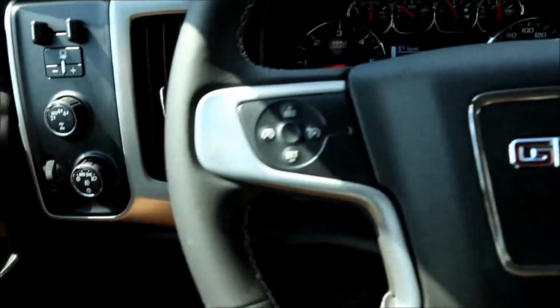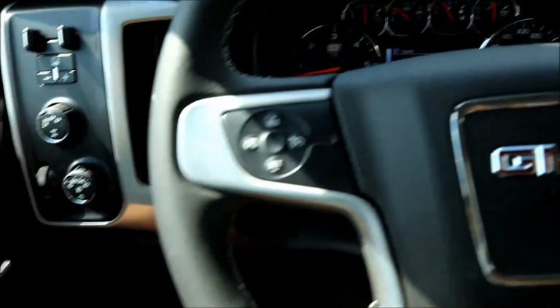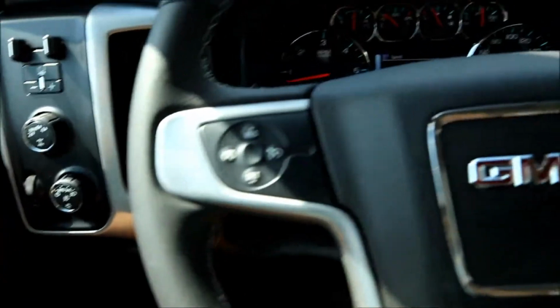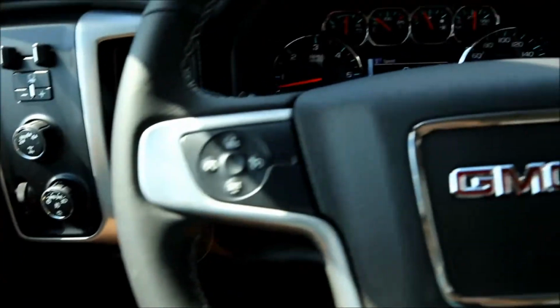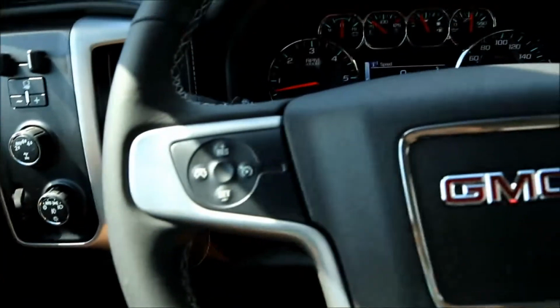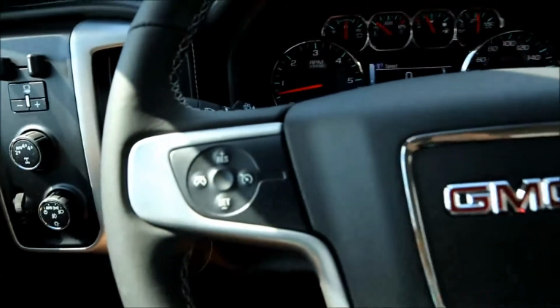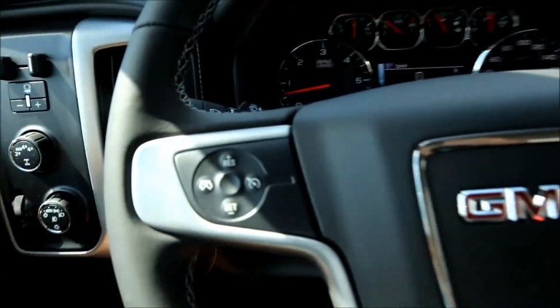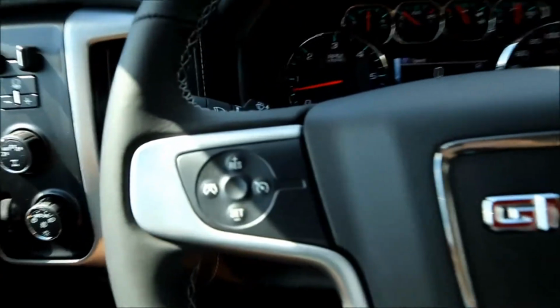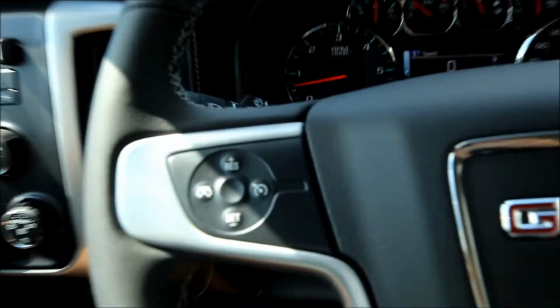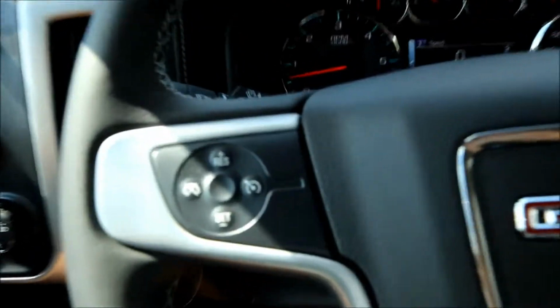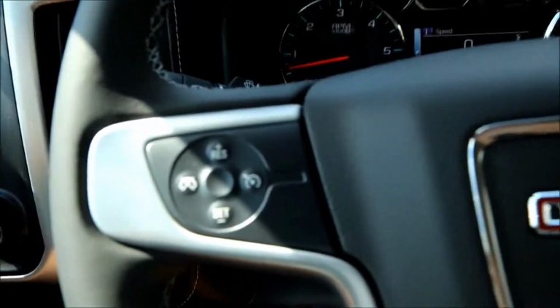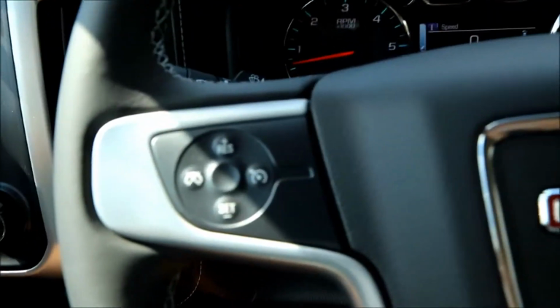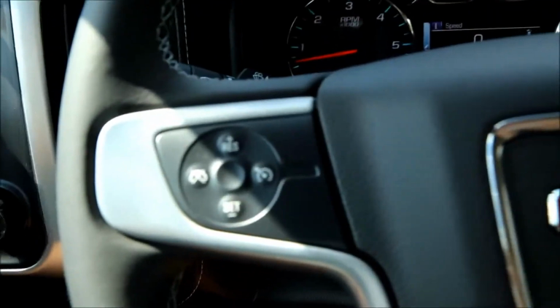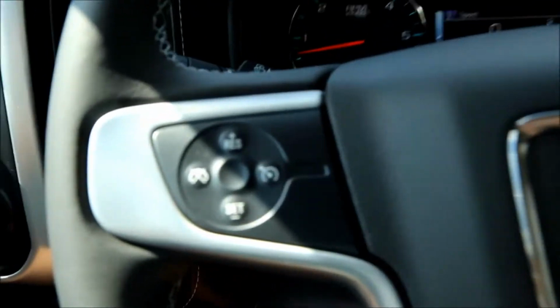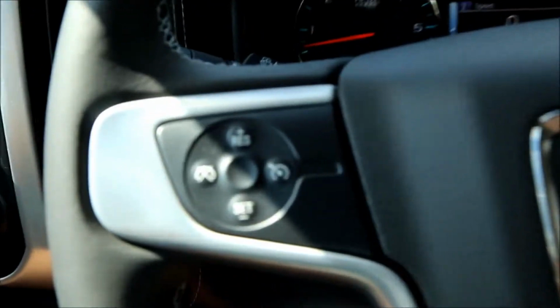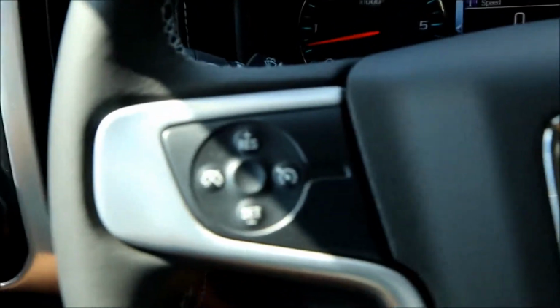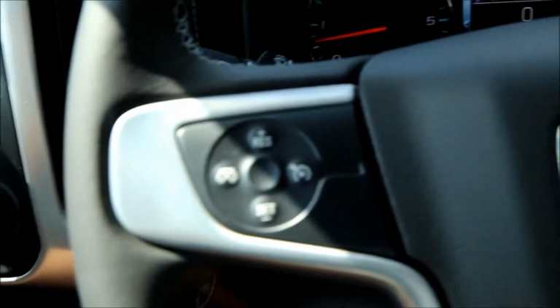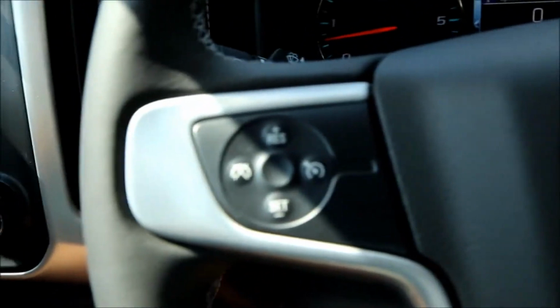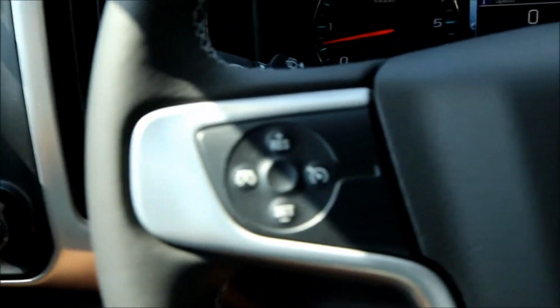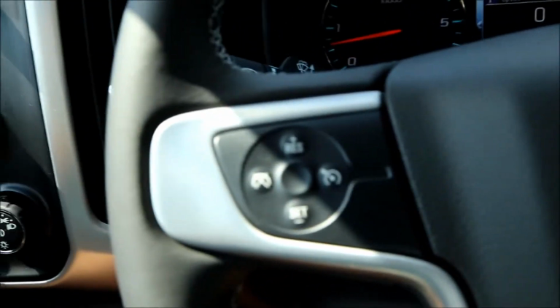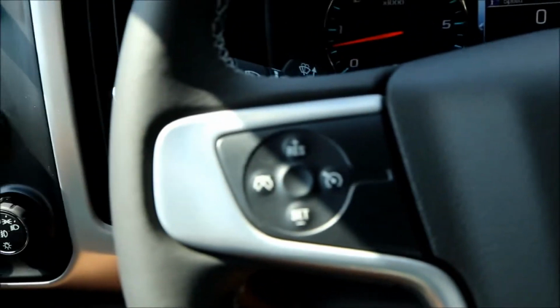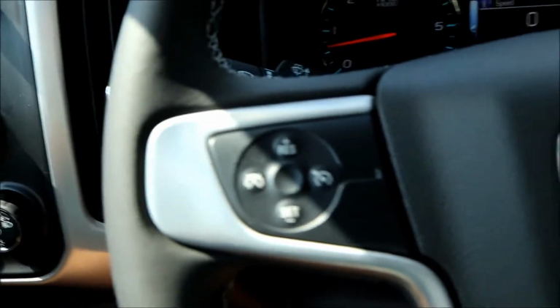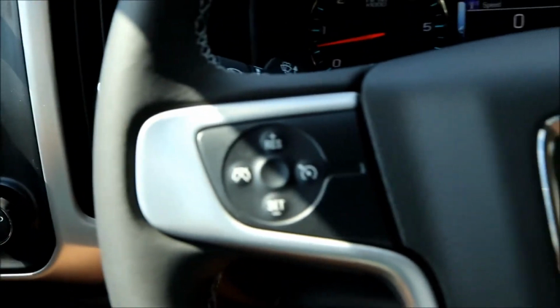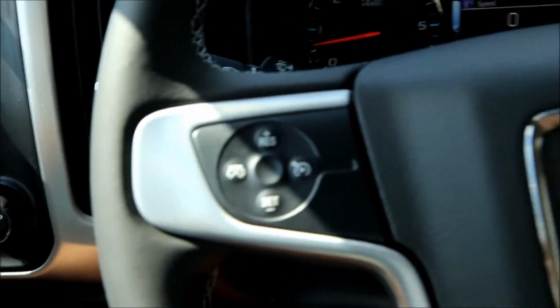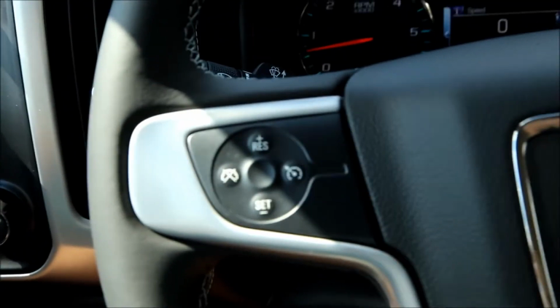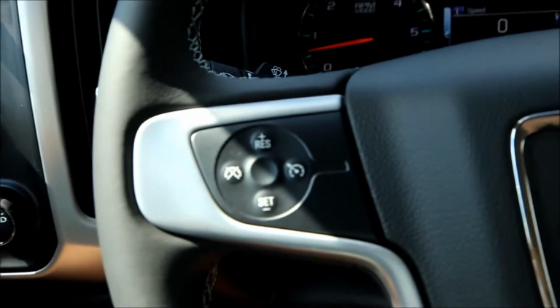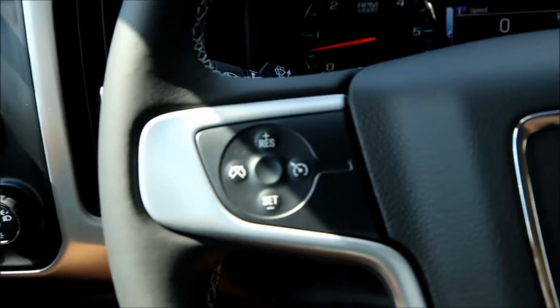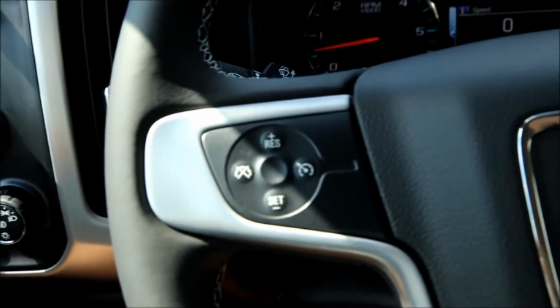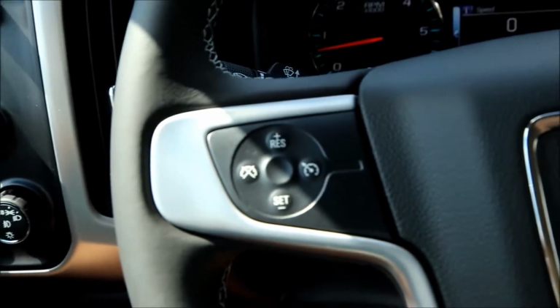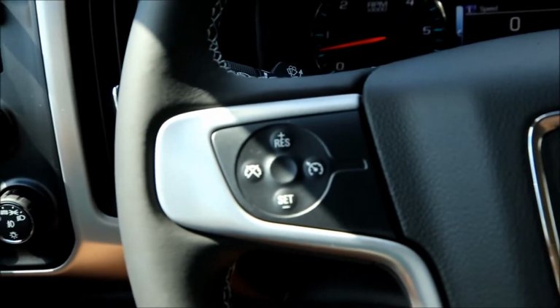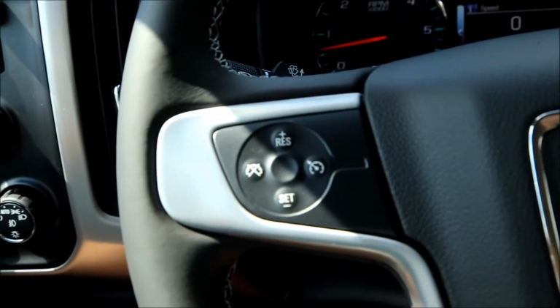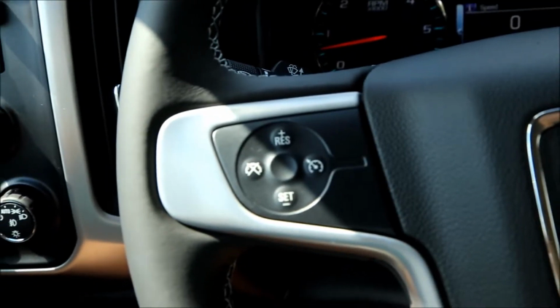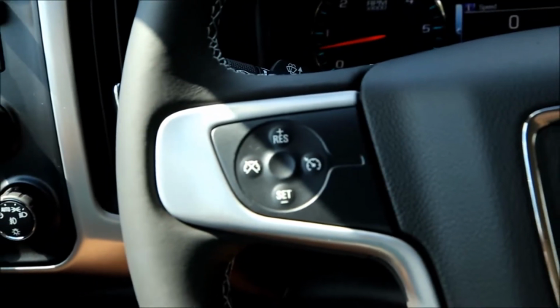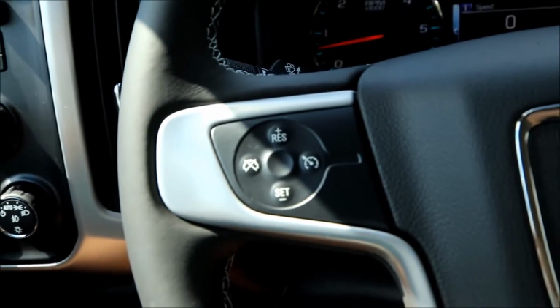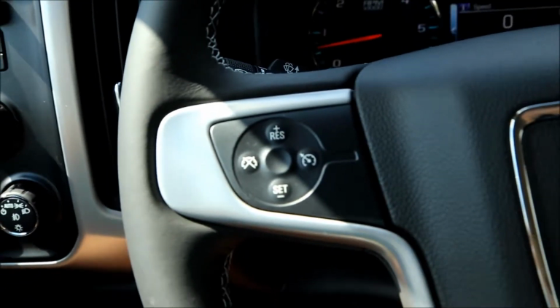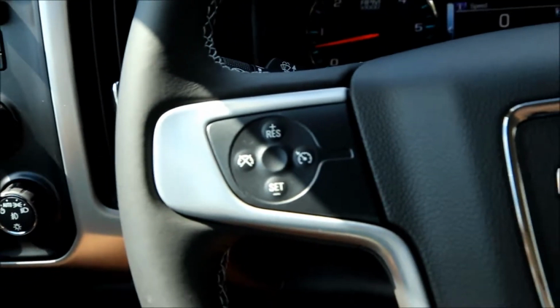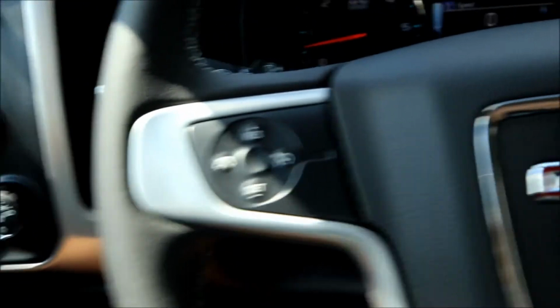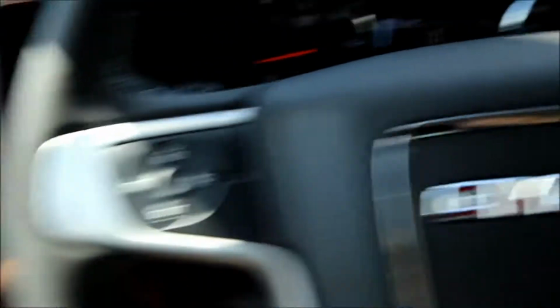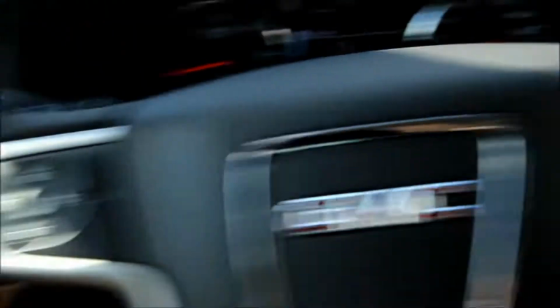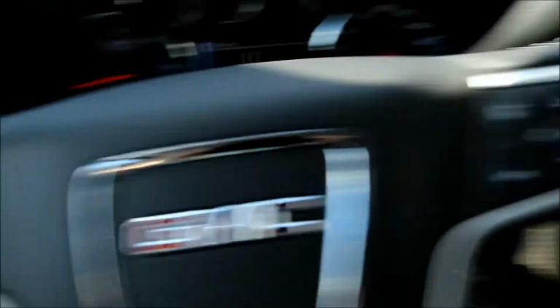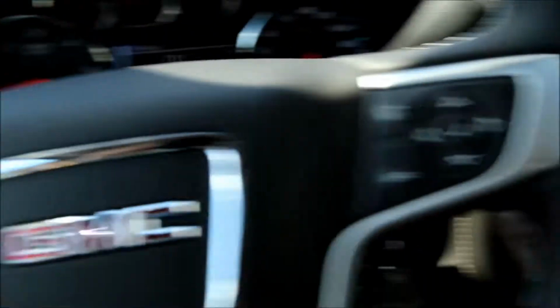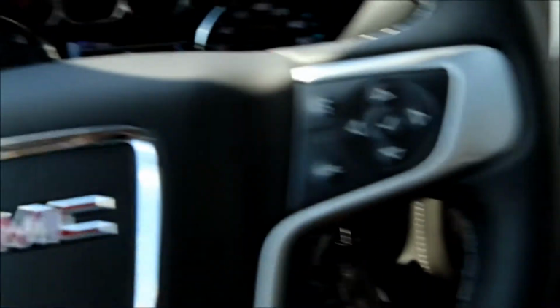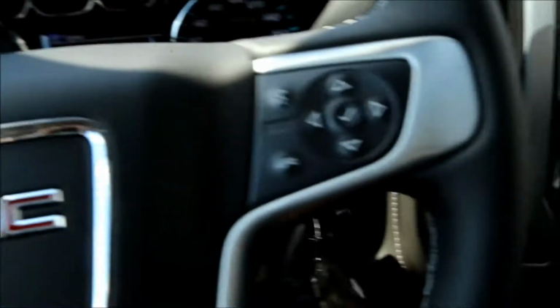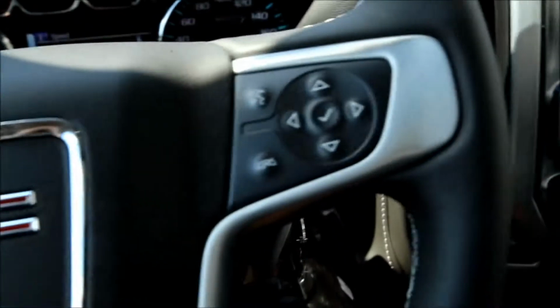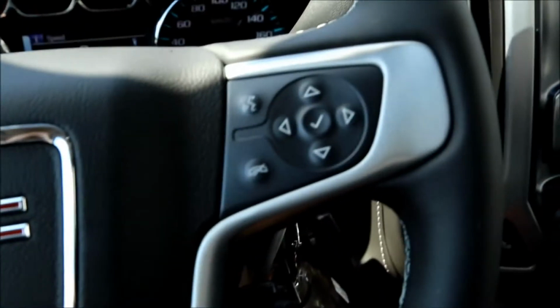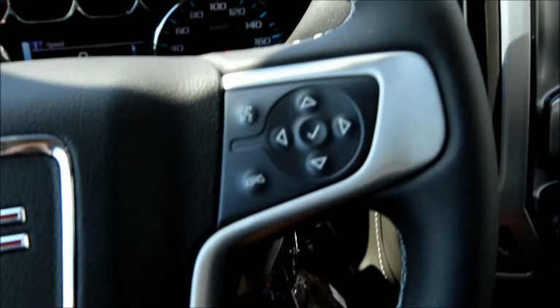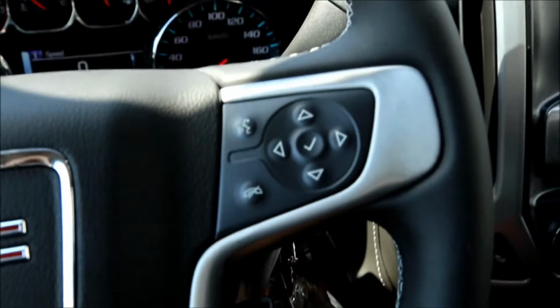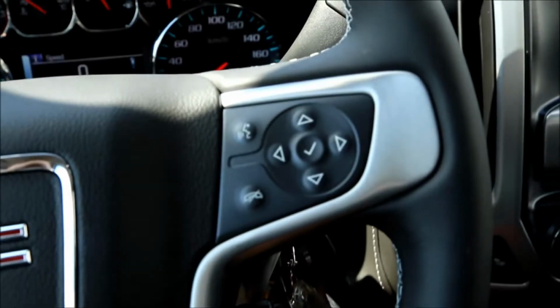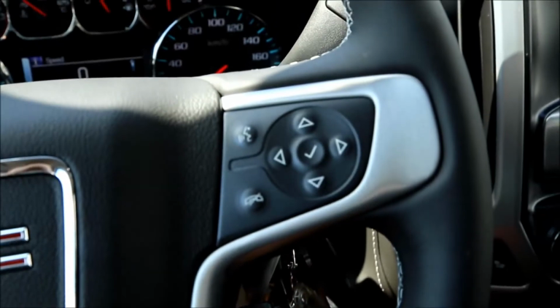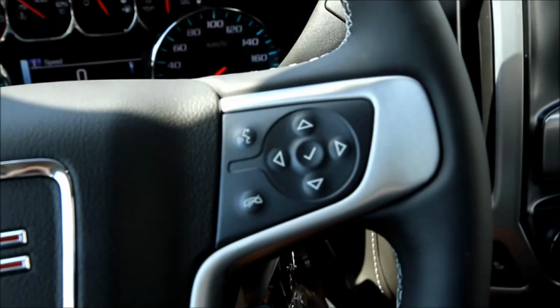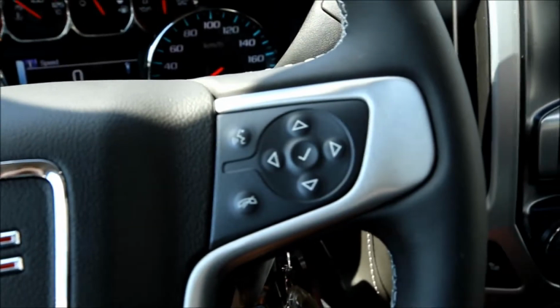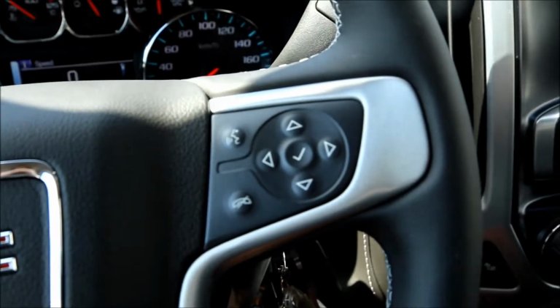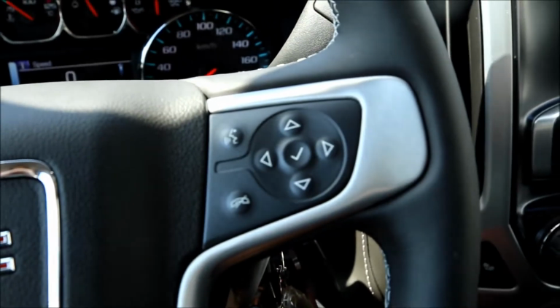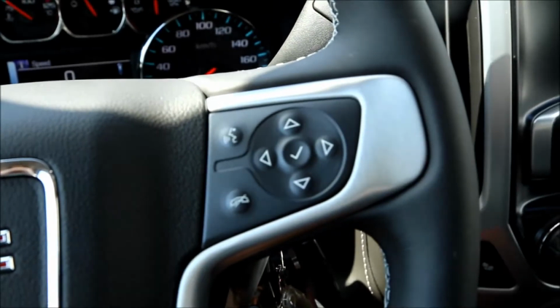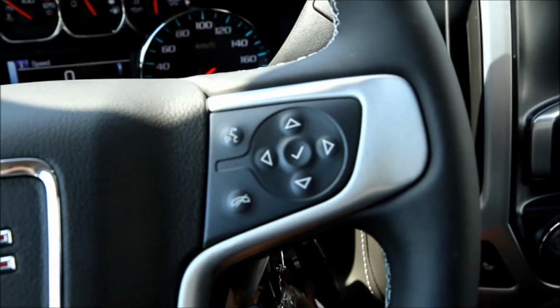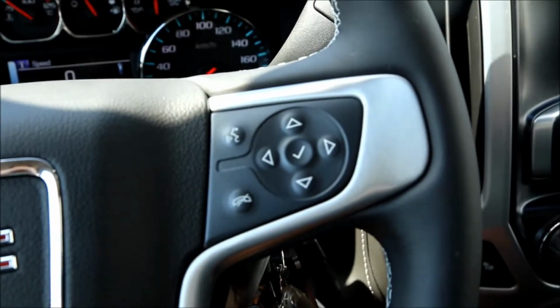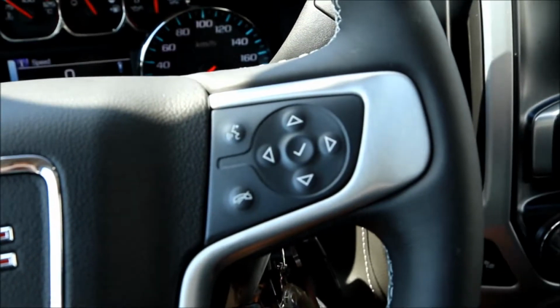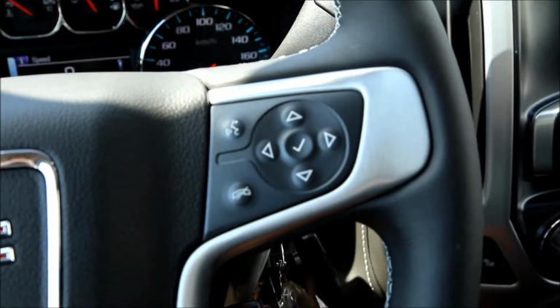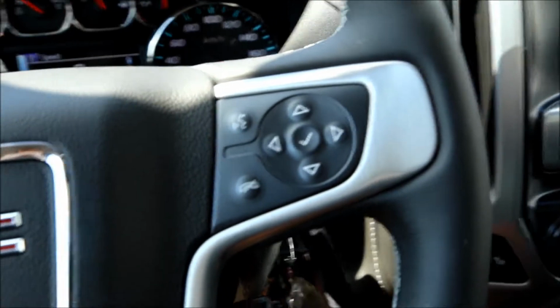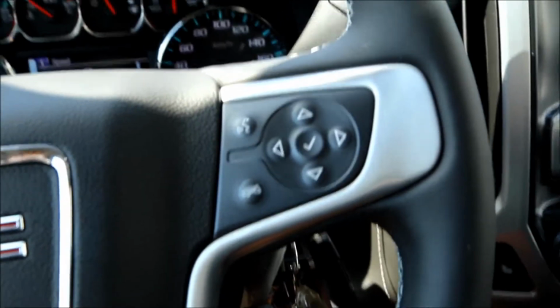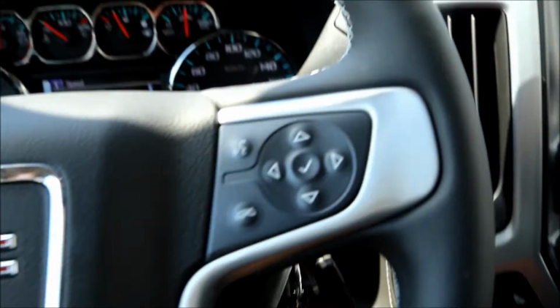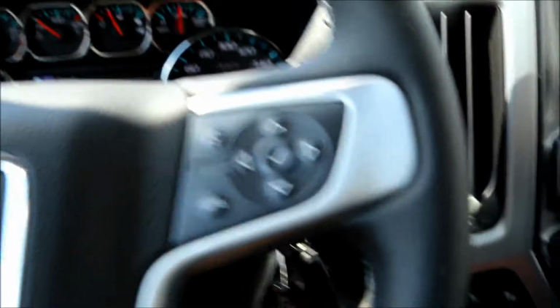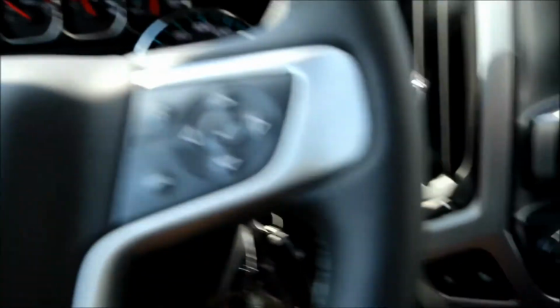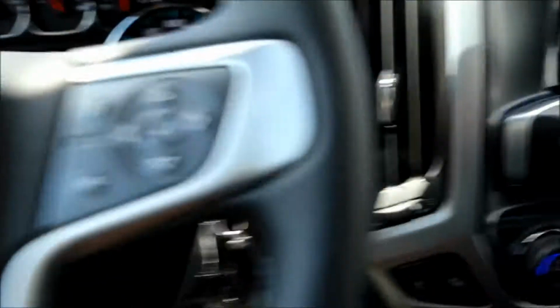Leather wrapped steering wheel, cruise control, audio and Bluetooth controls.